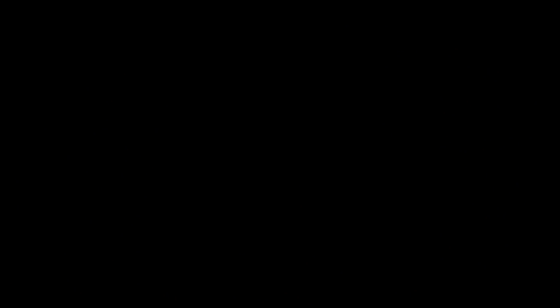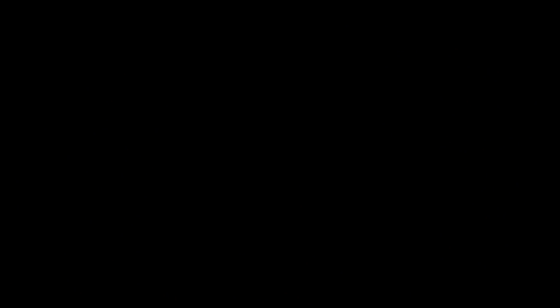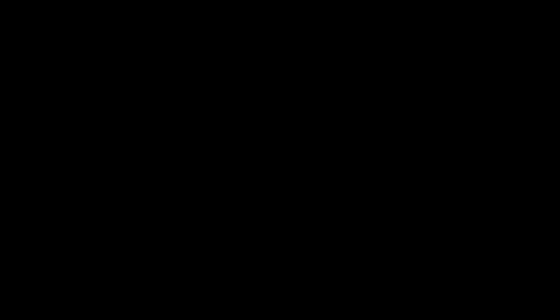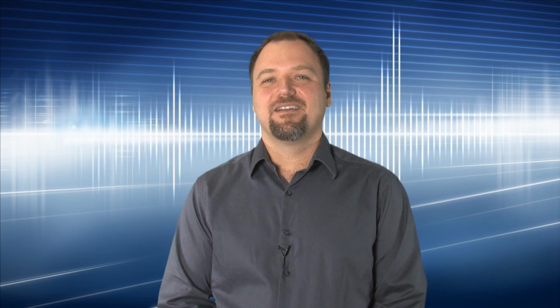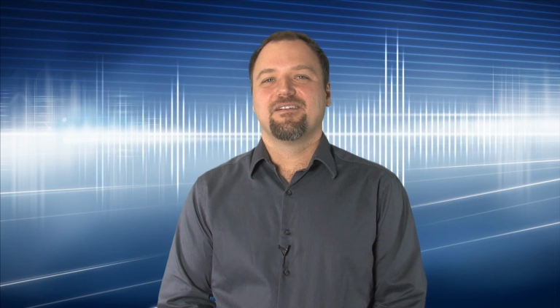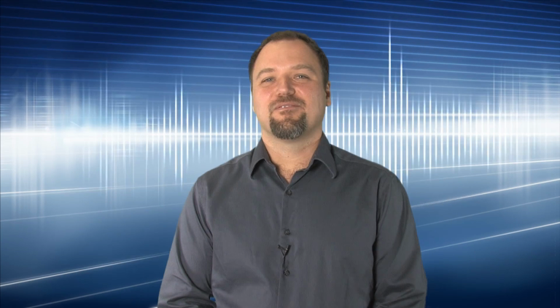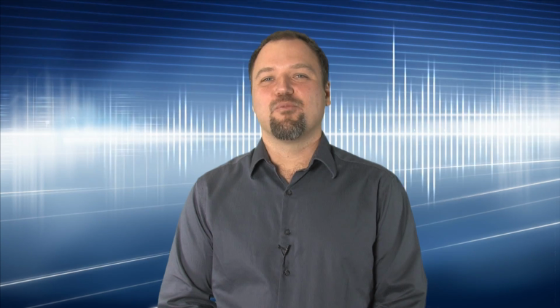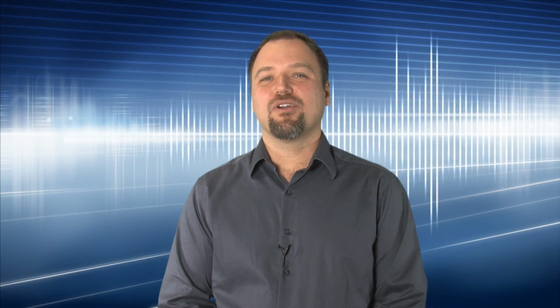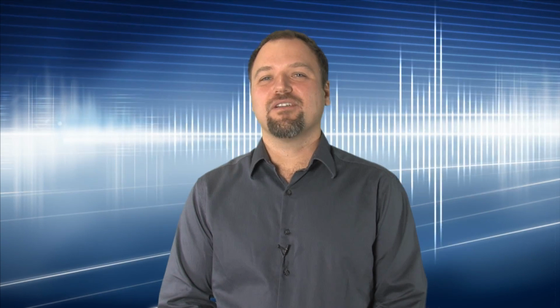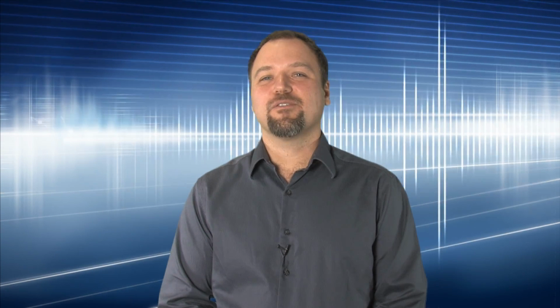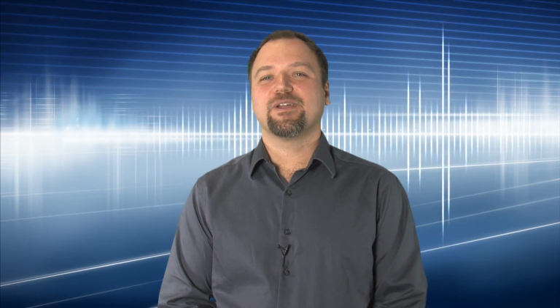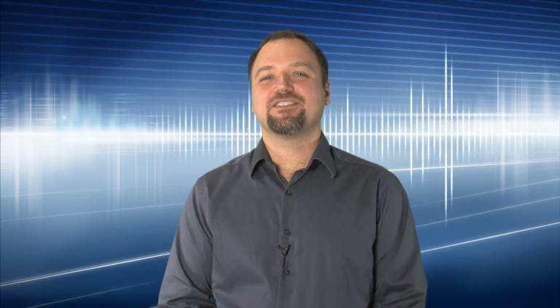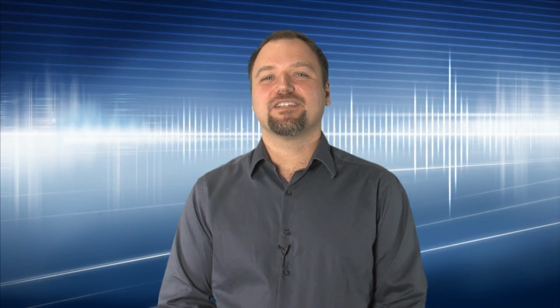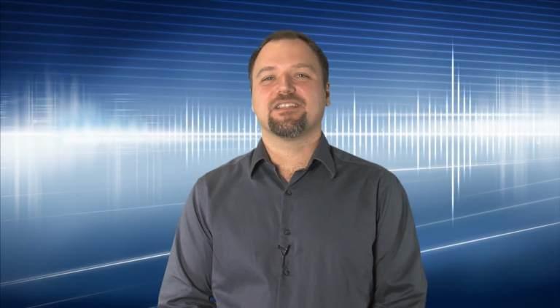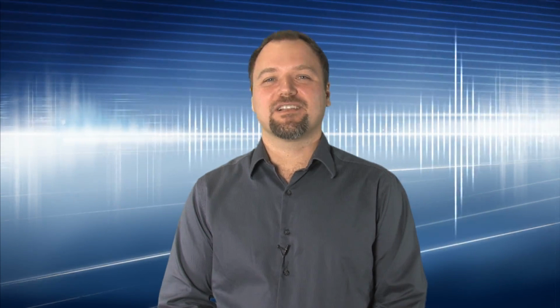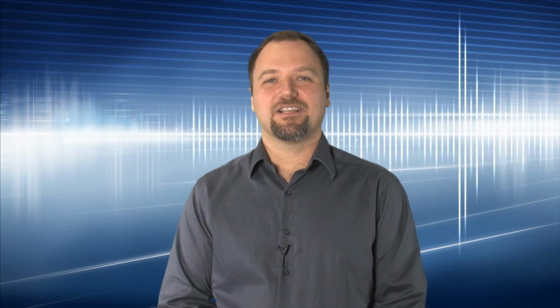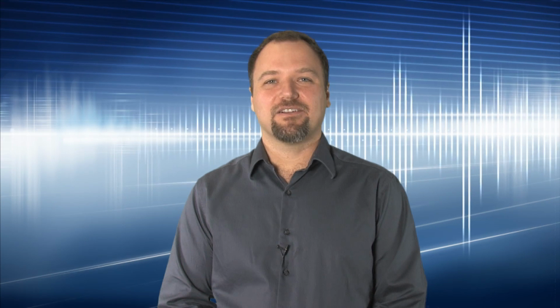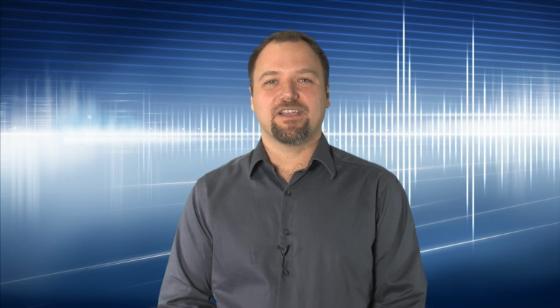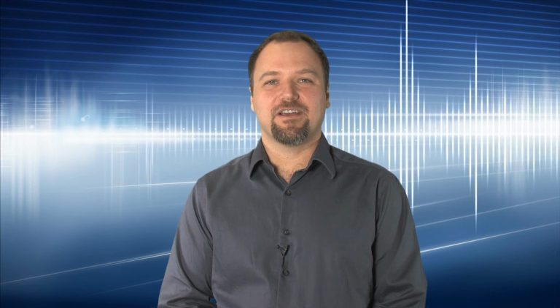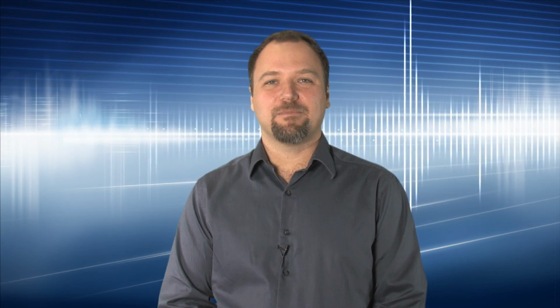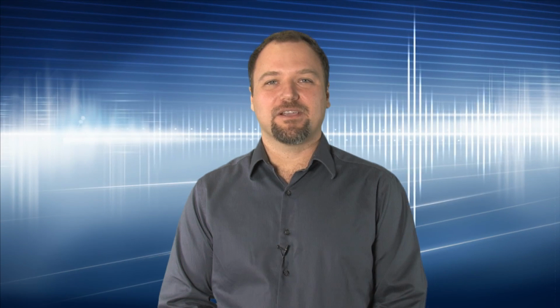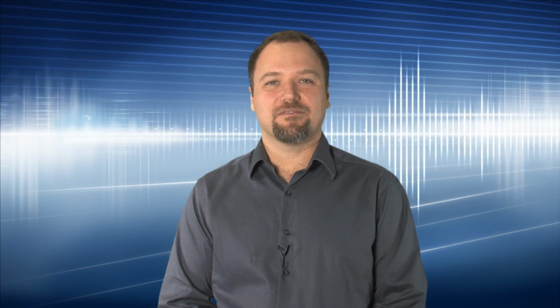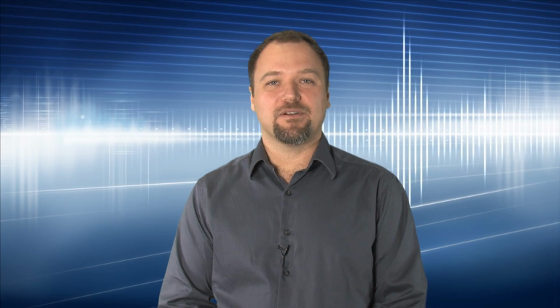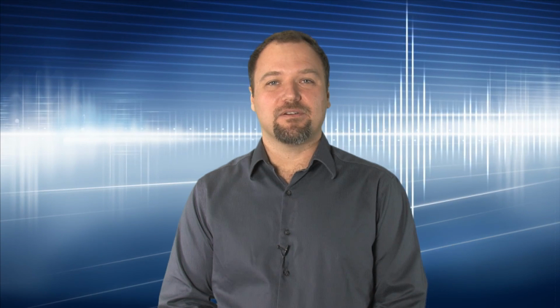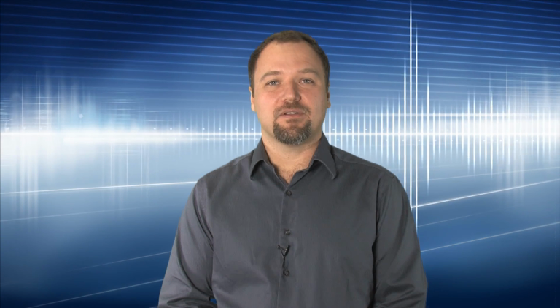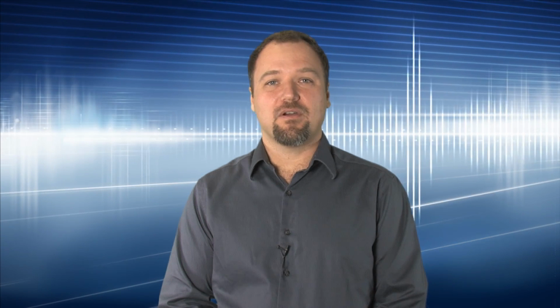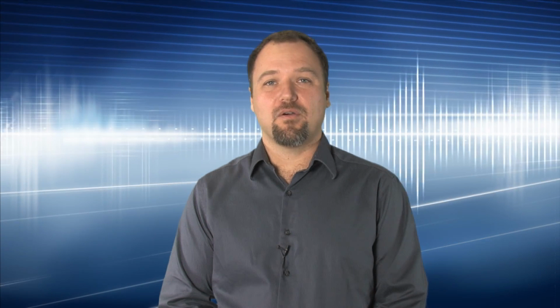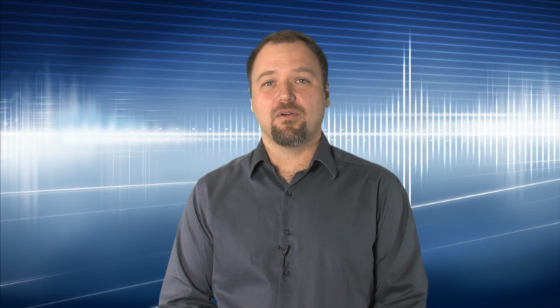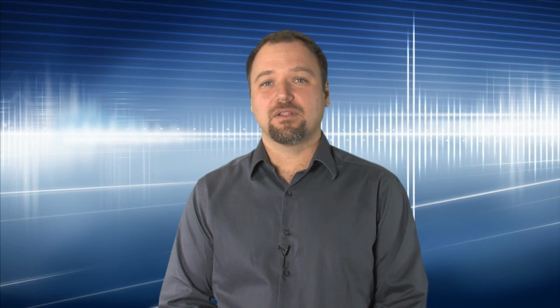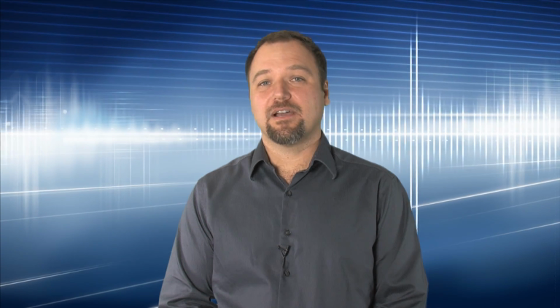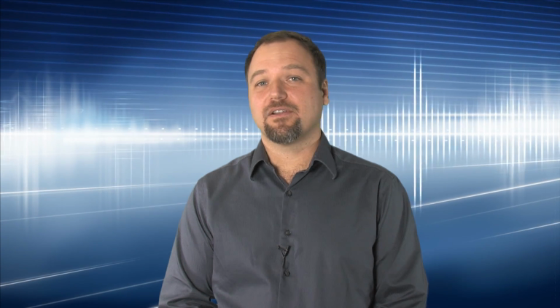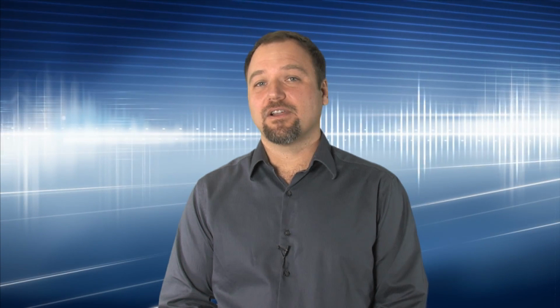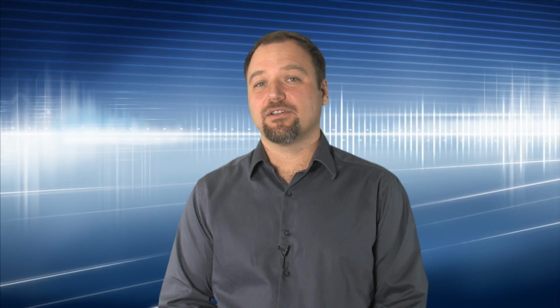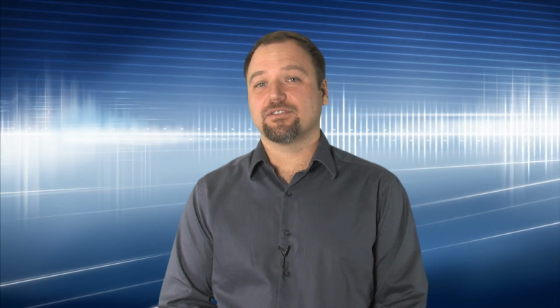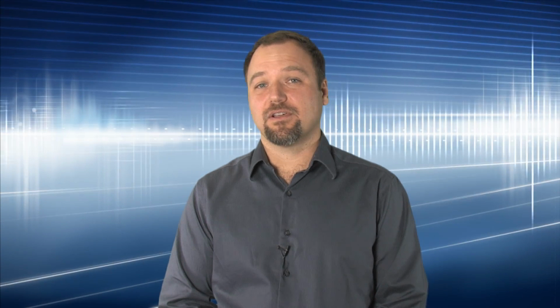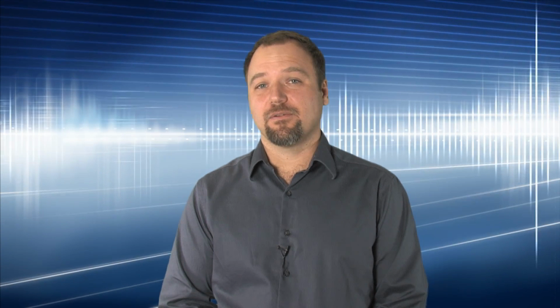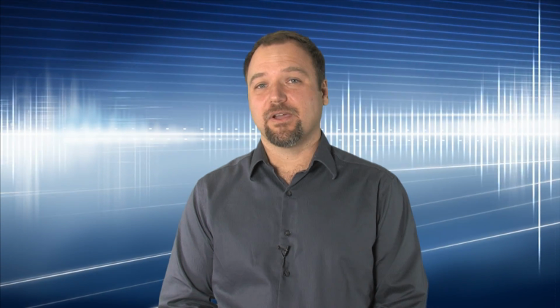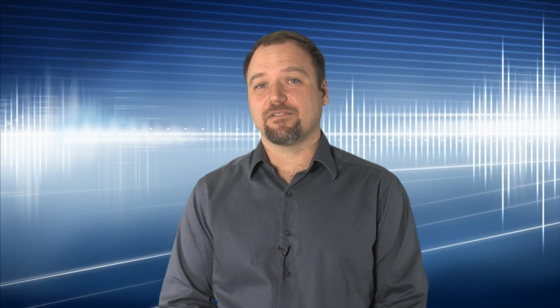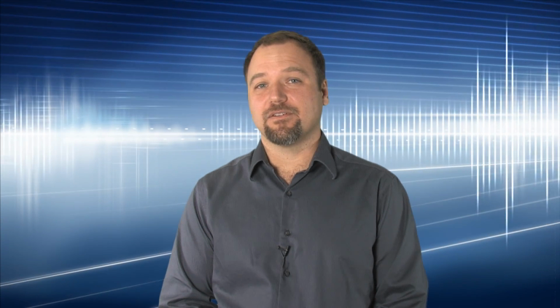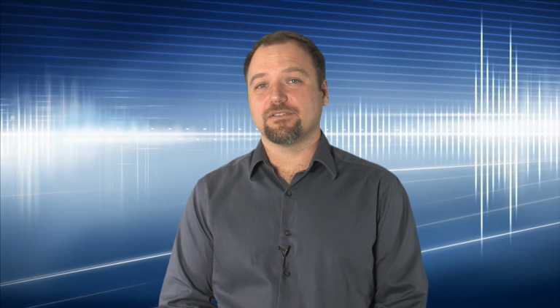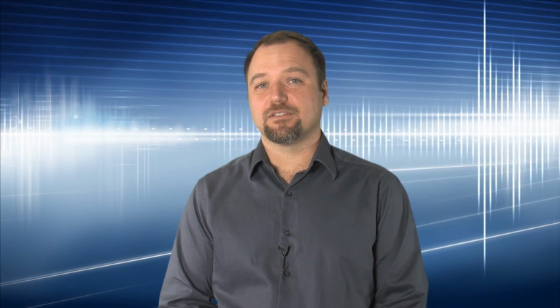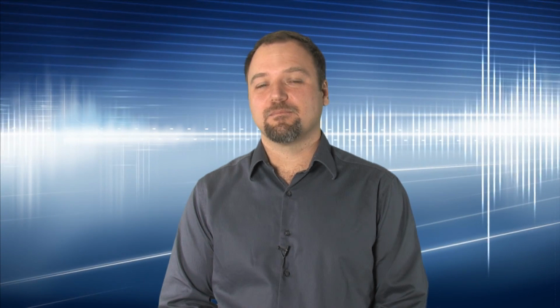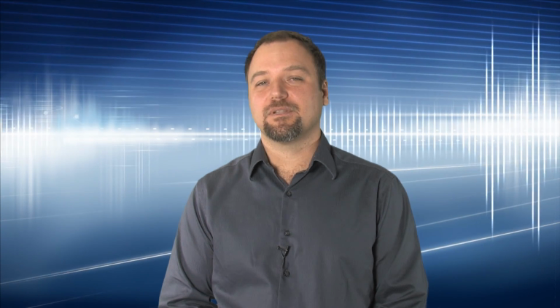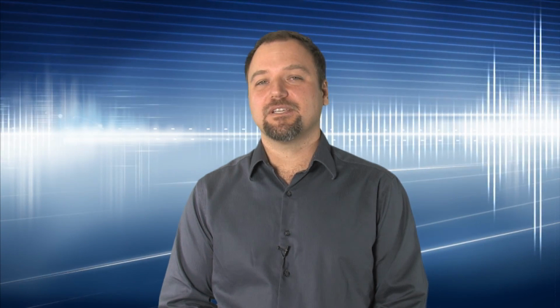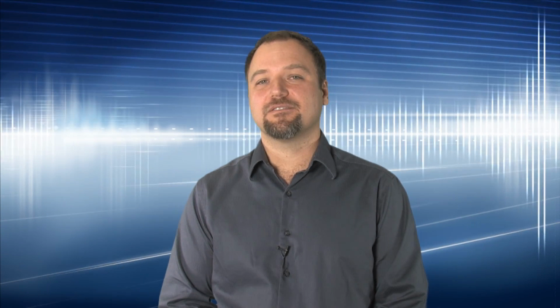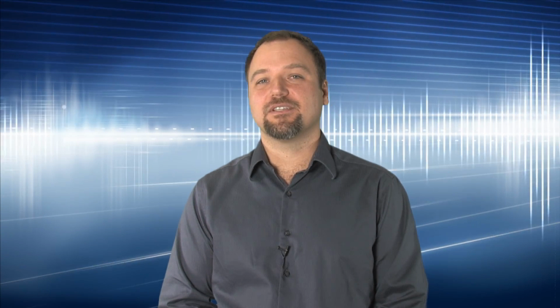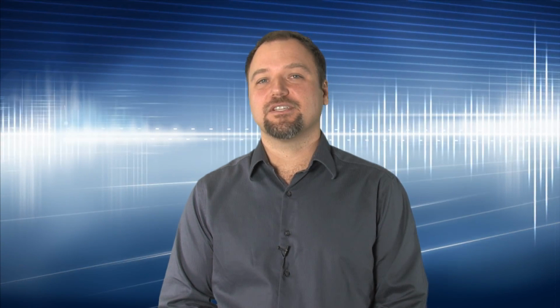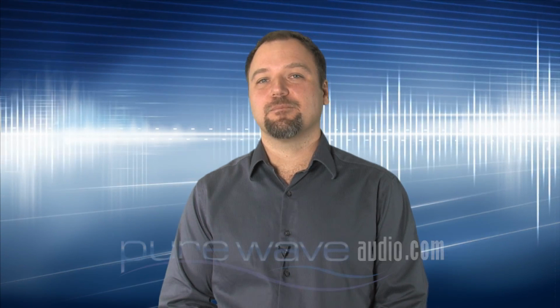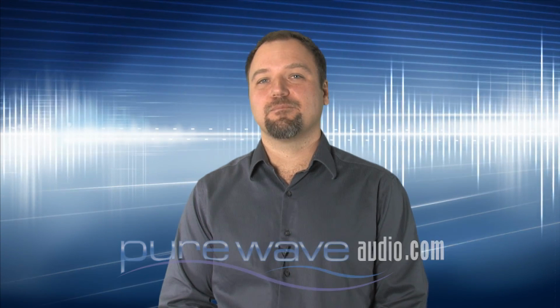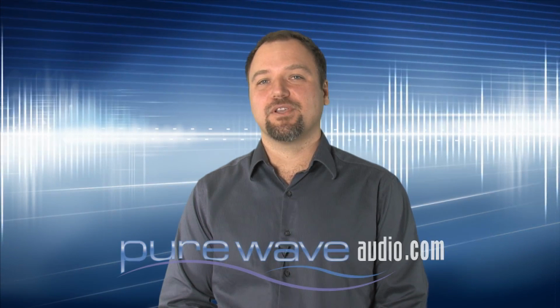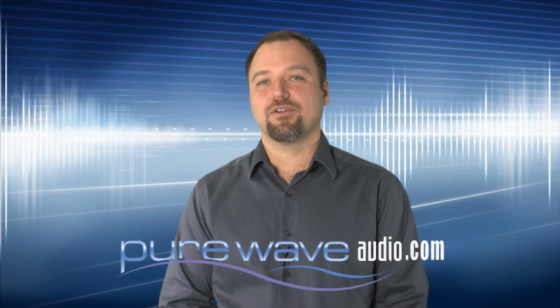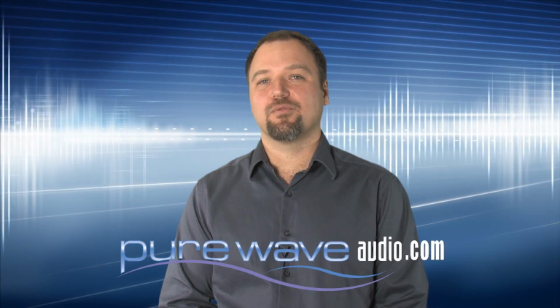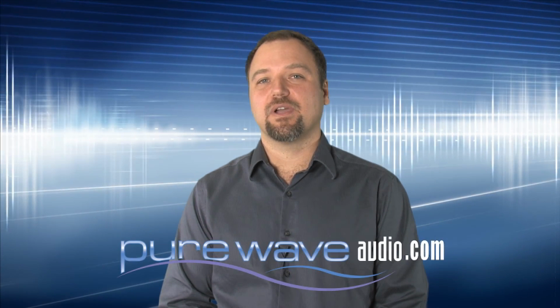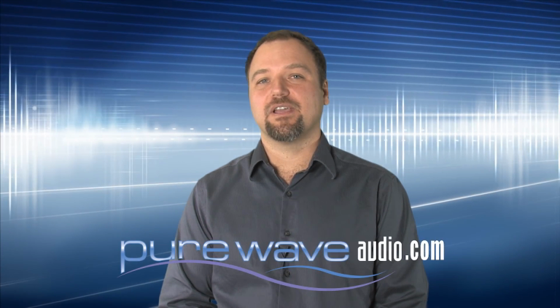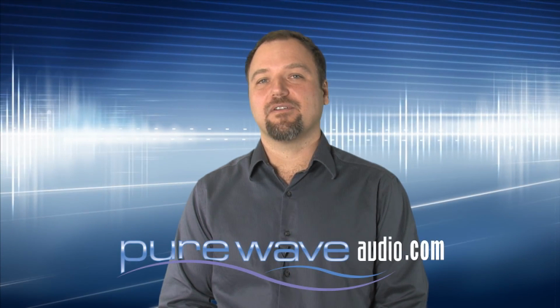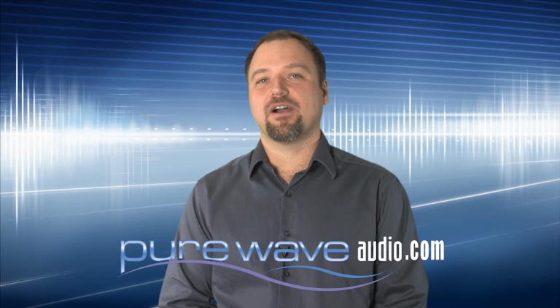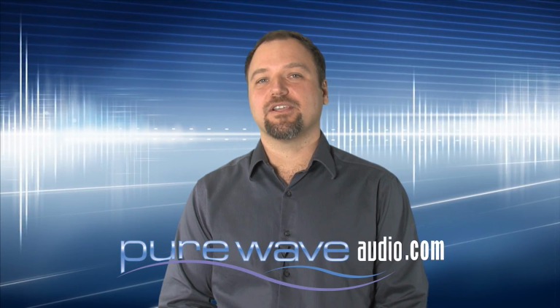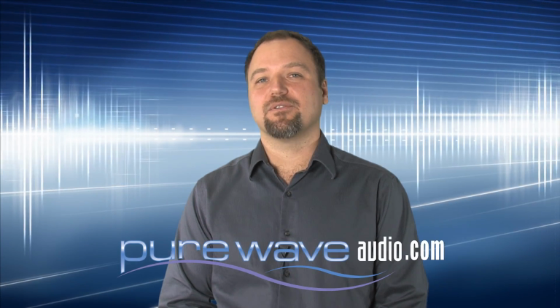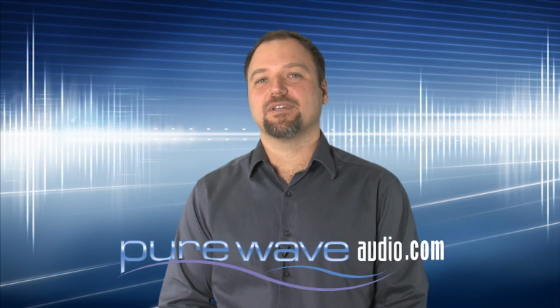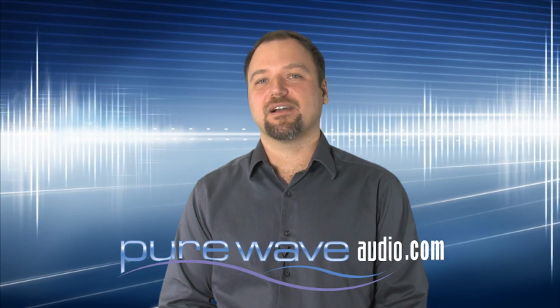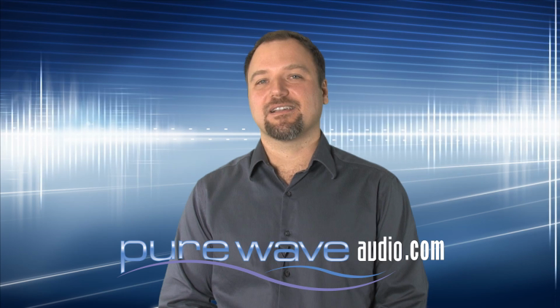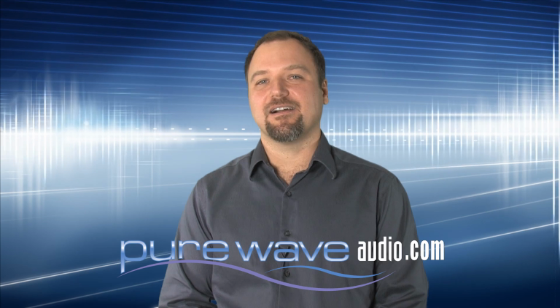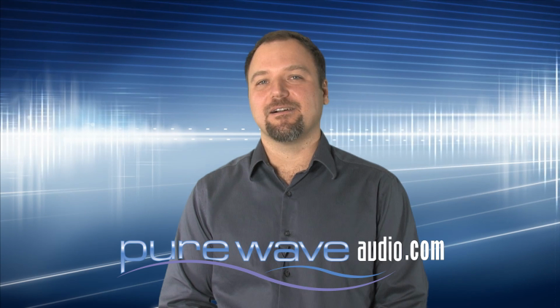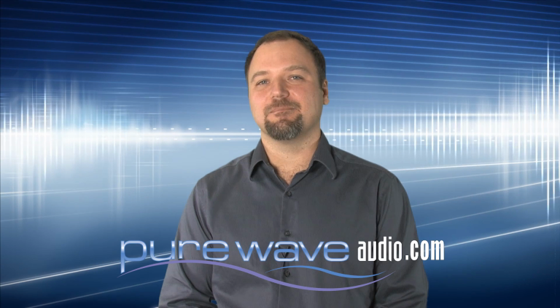For more information on the Clarion microphone, or Lauten Audio's other microphones, please visit PureWaveAudio.com.